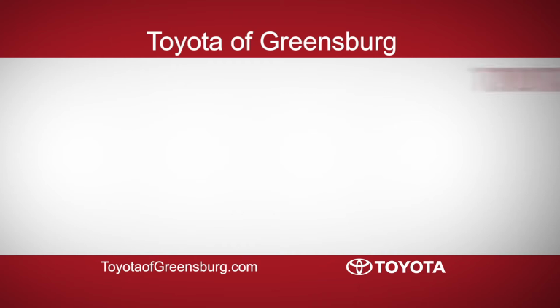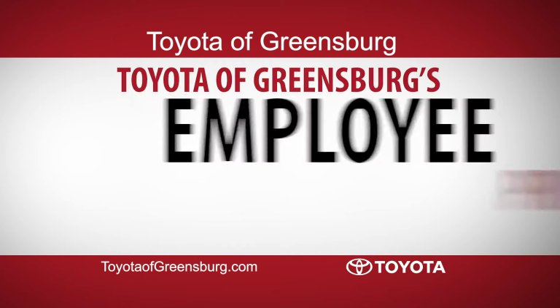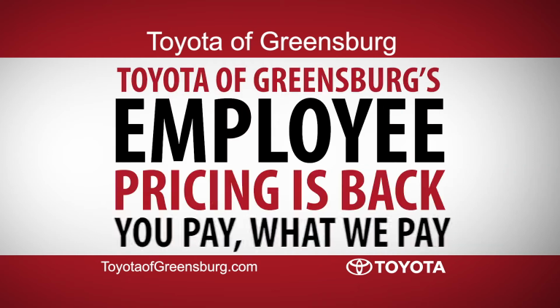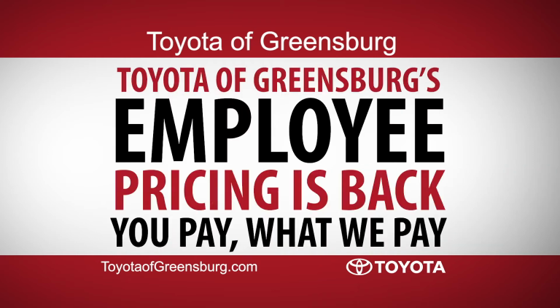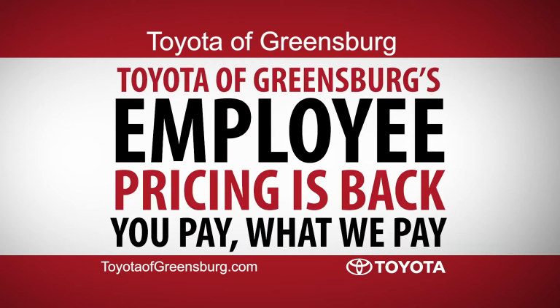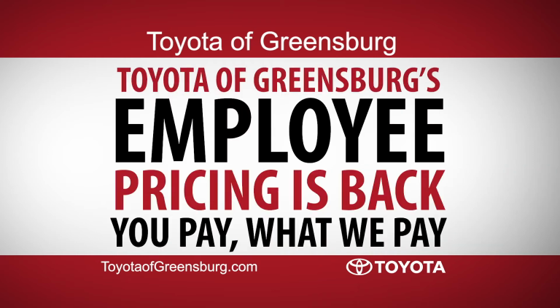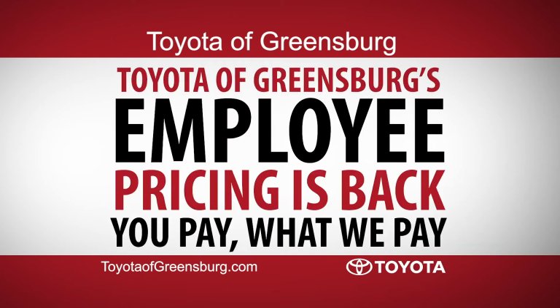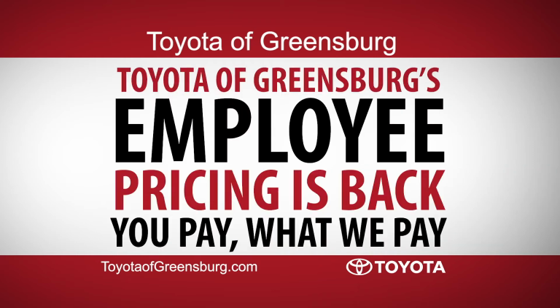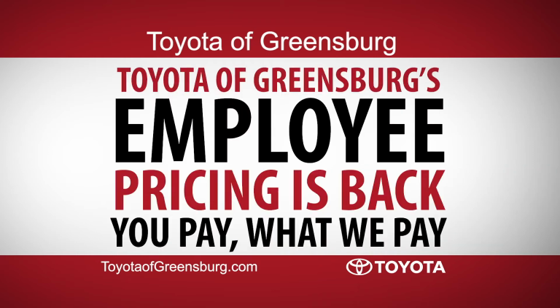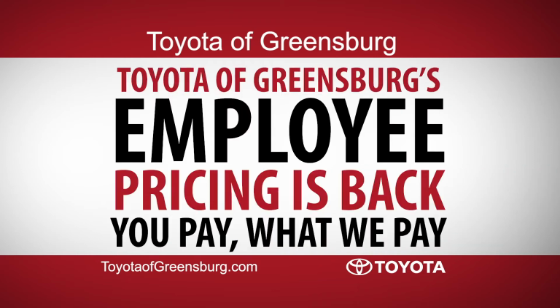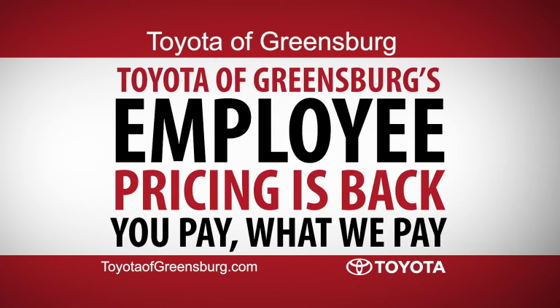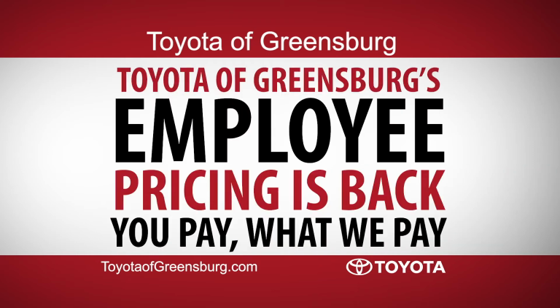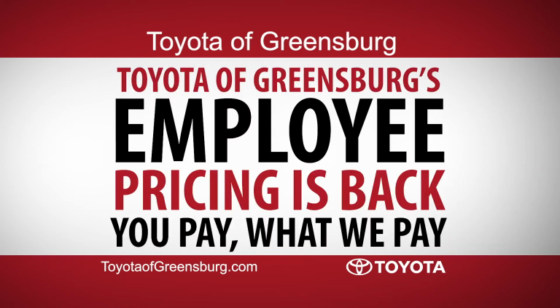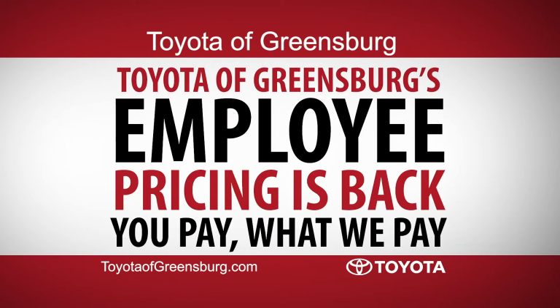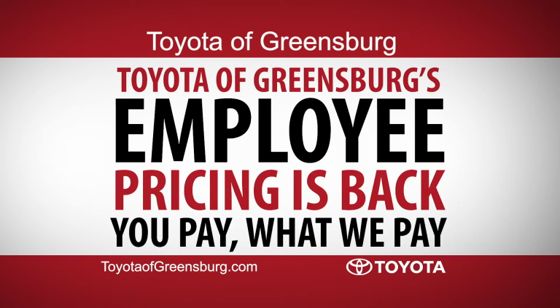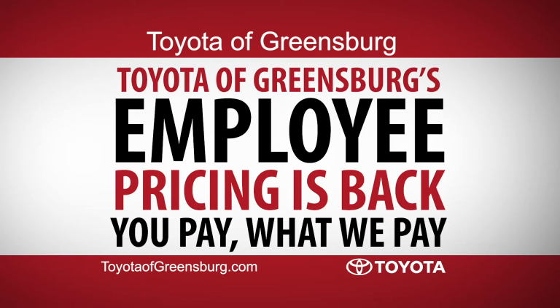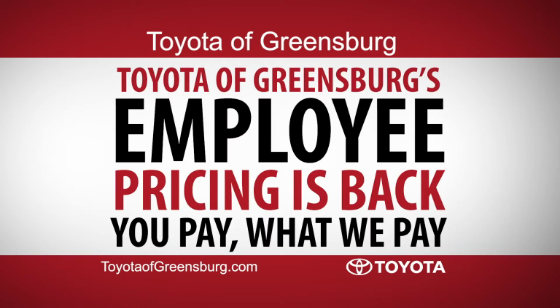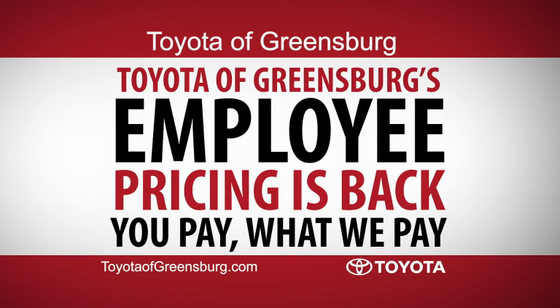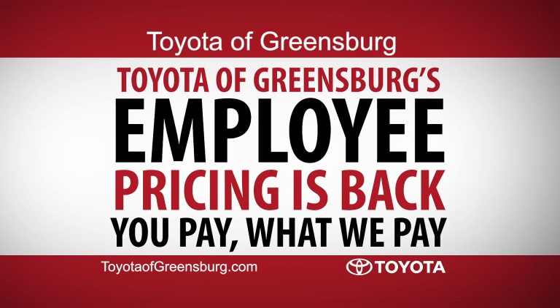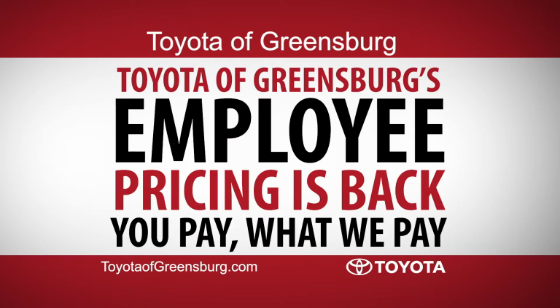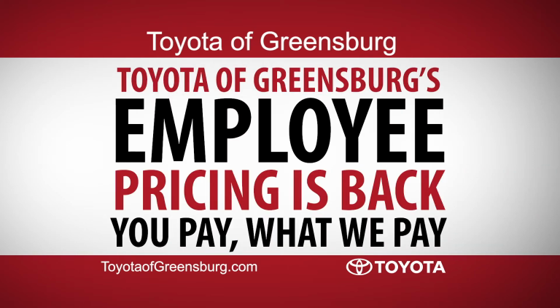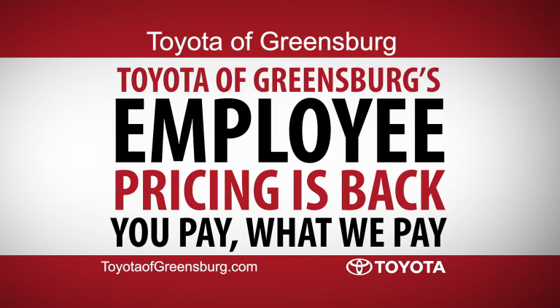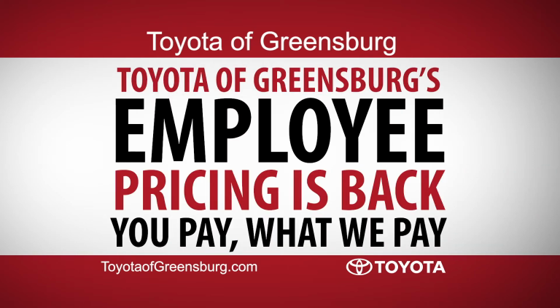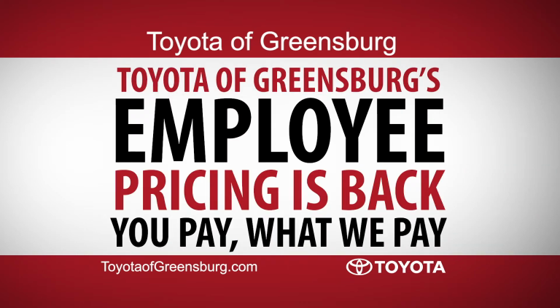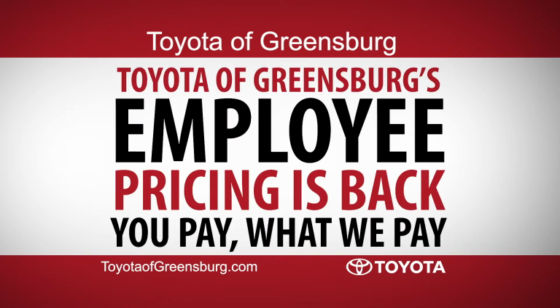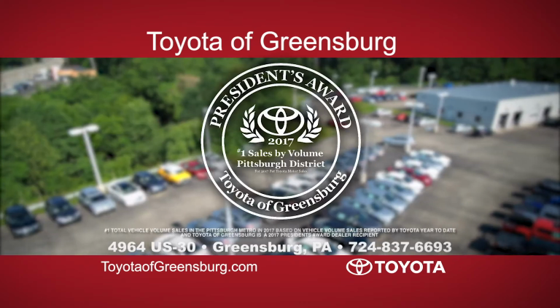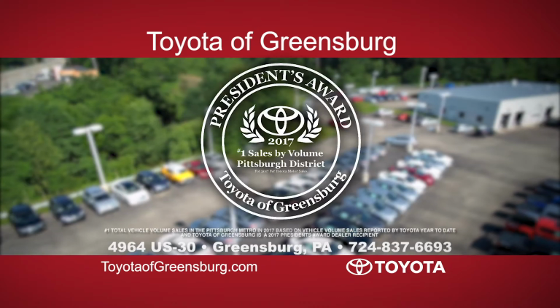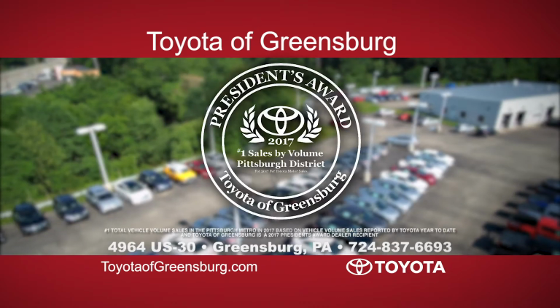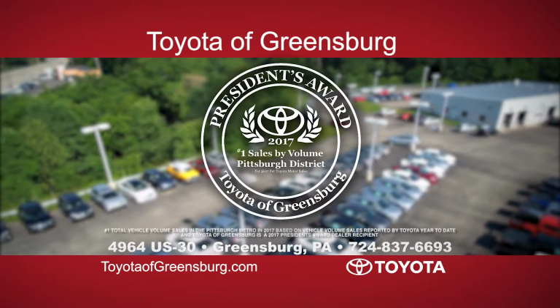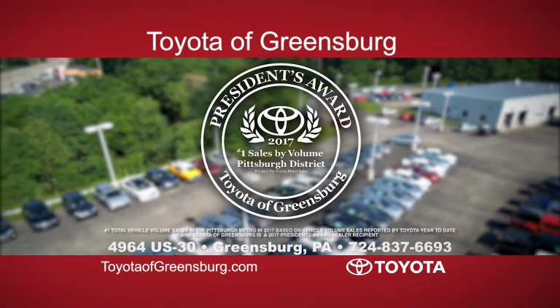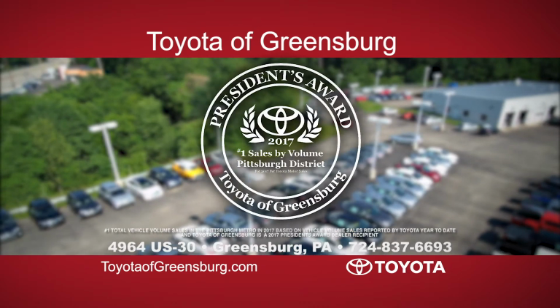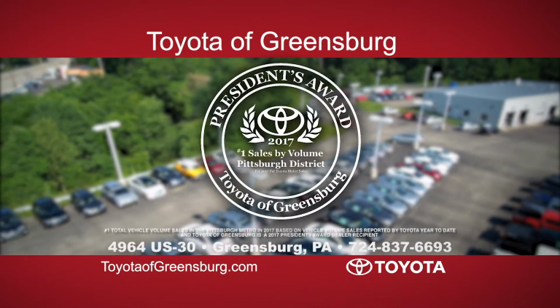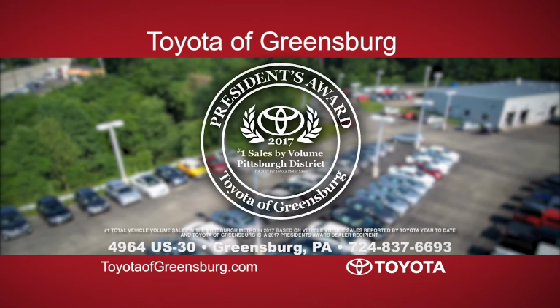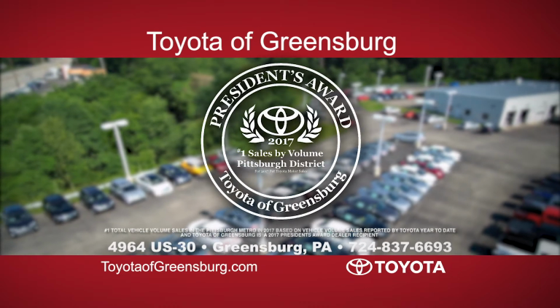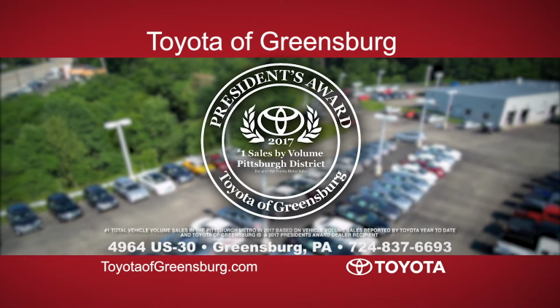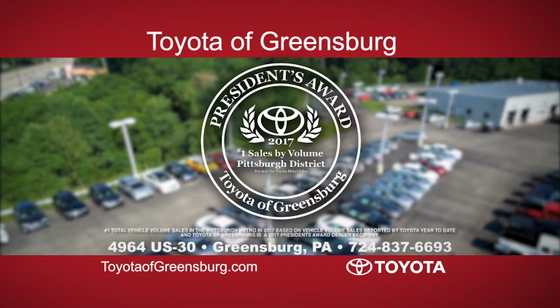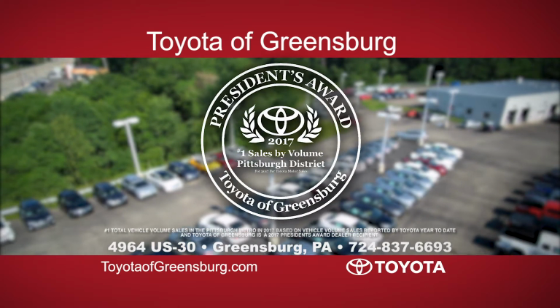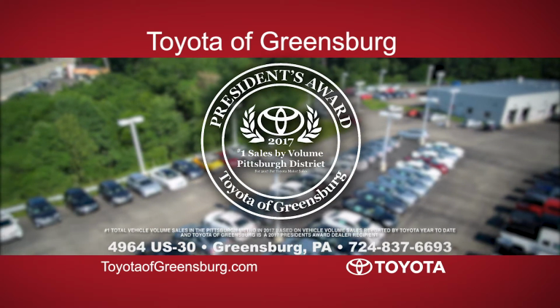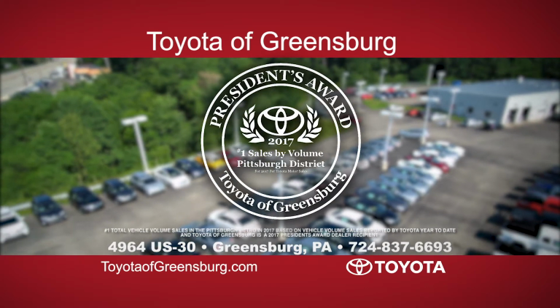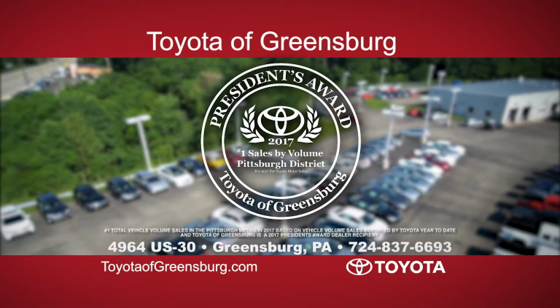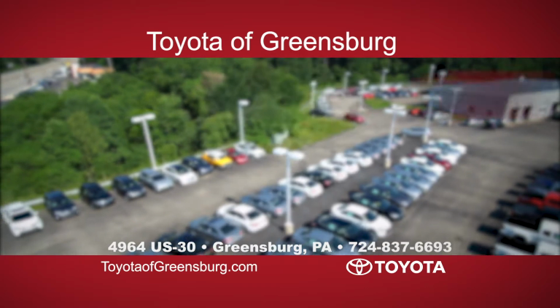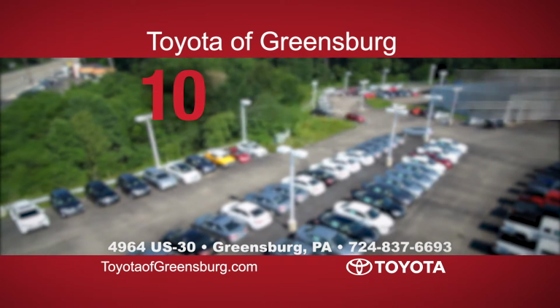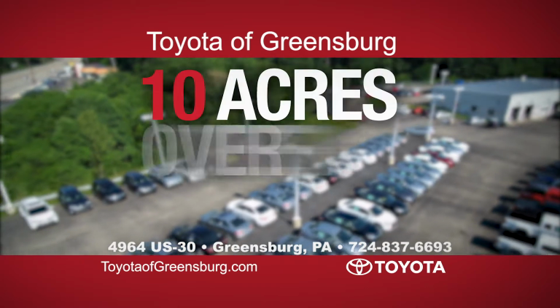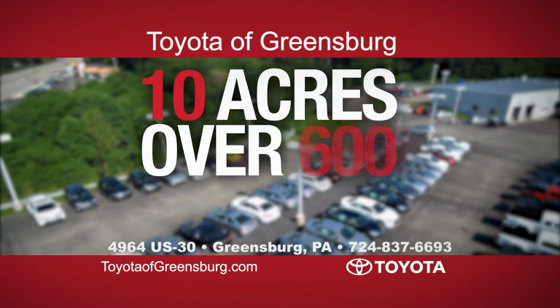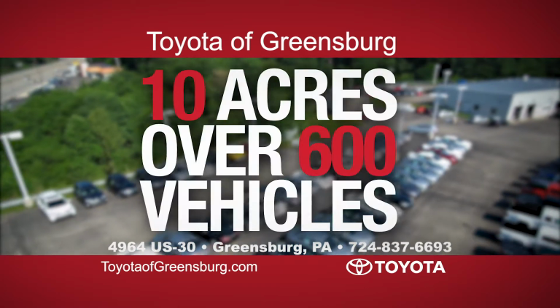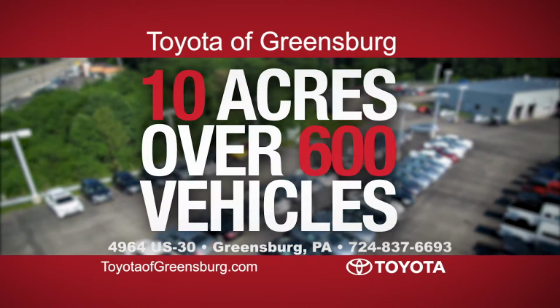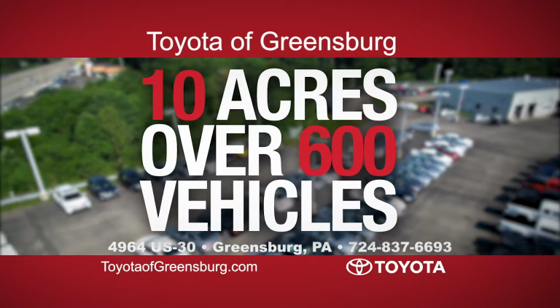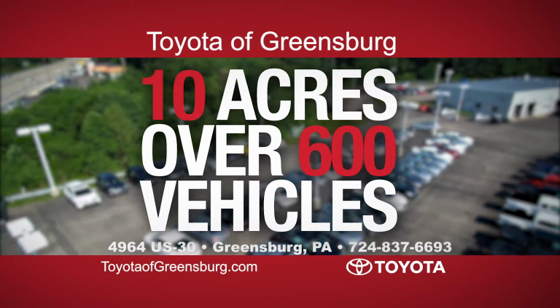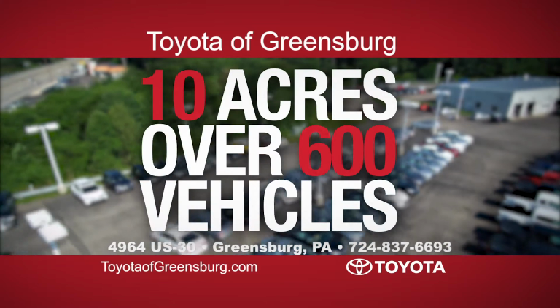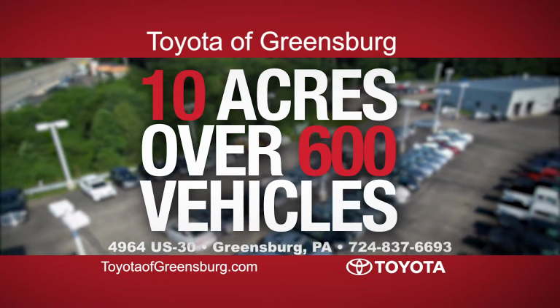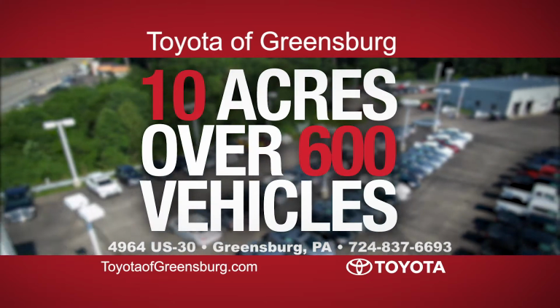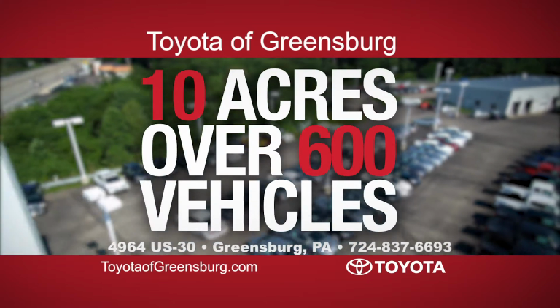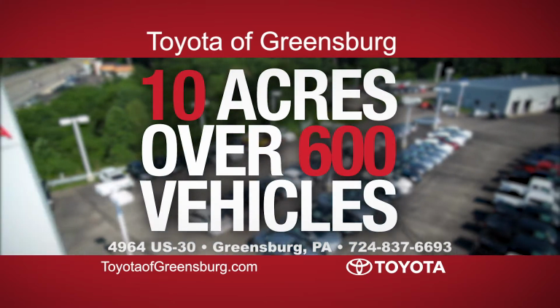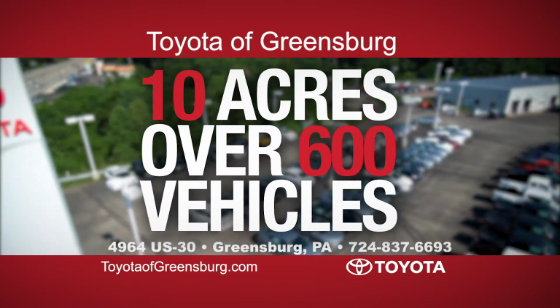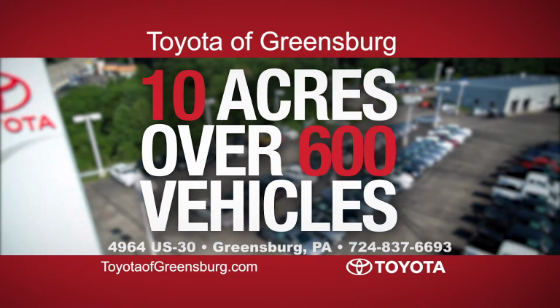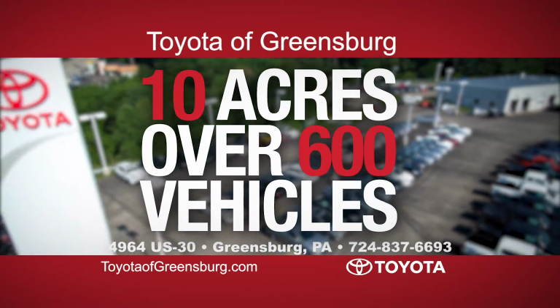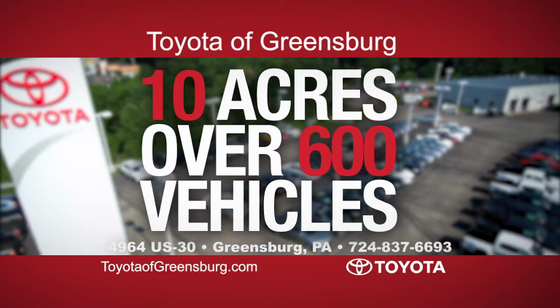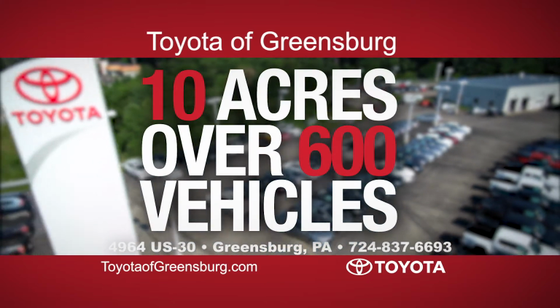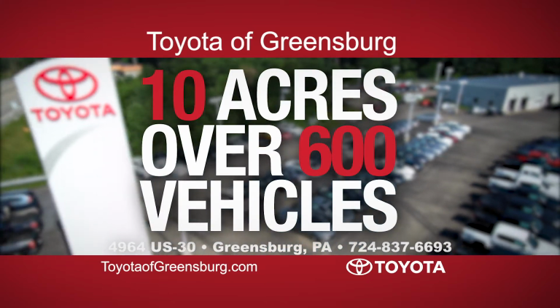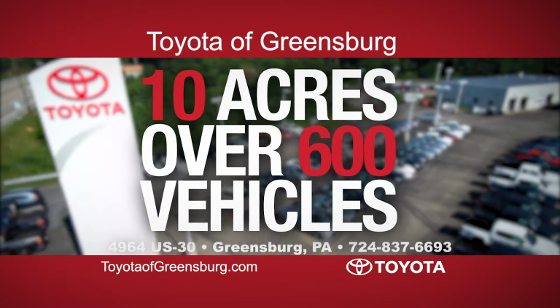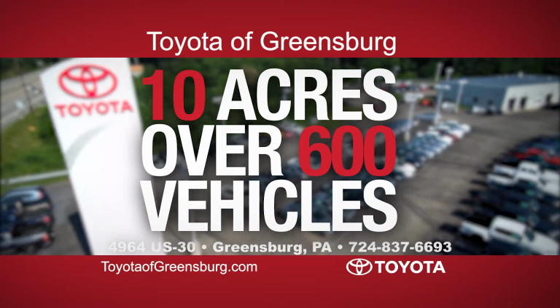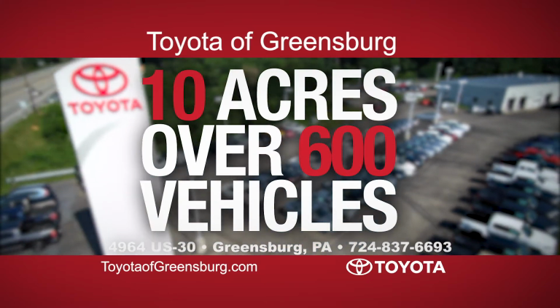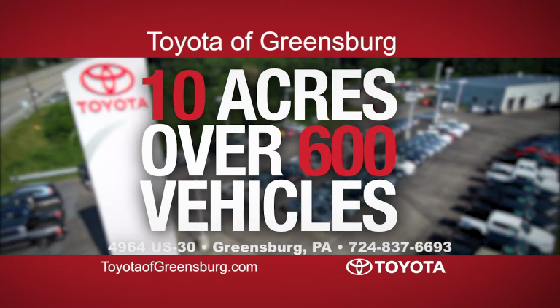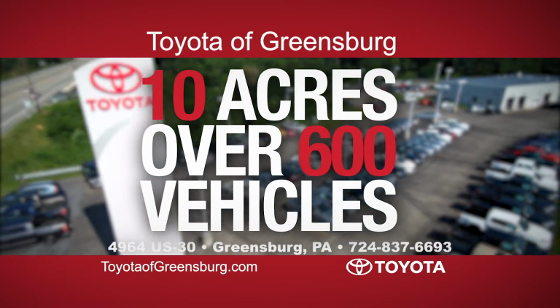Toyota of Greensburg's employee pricing is back! Your number one new Toyota volume dealer with 10 acres and over 600 vehicles.